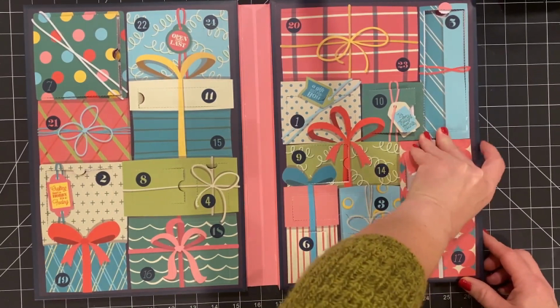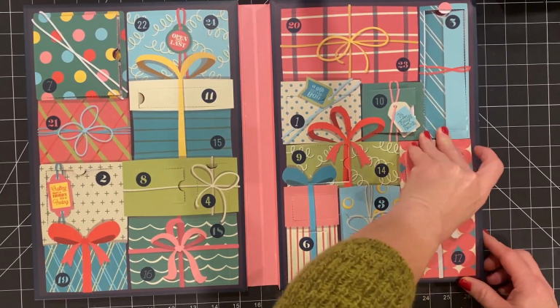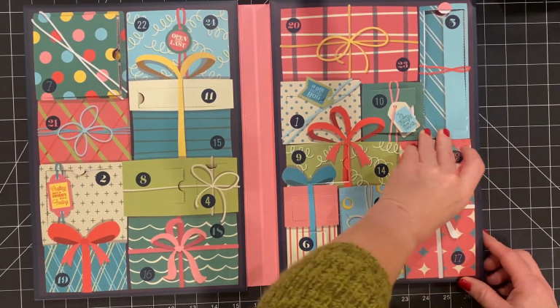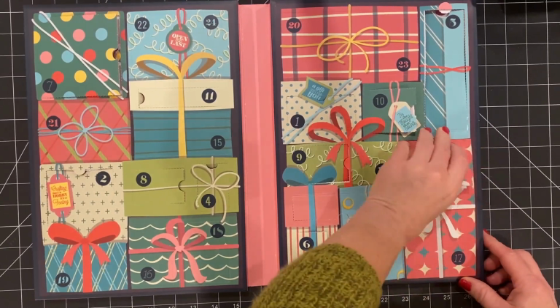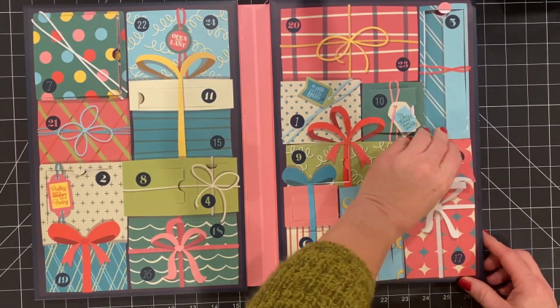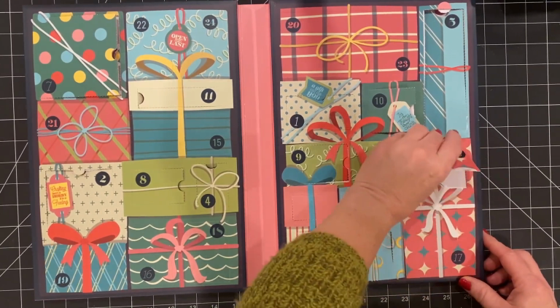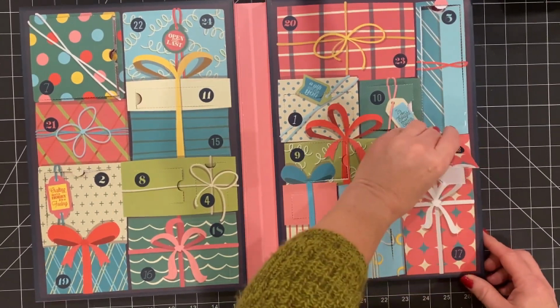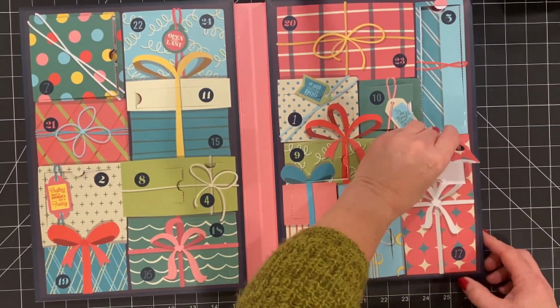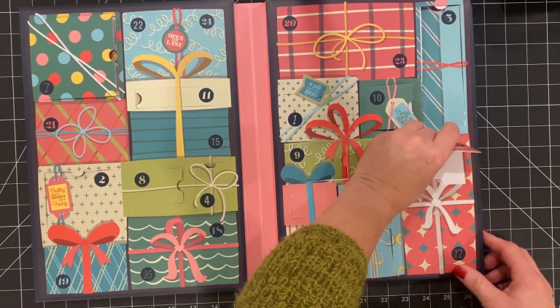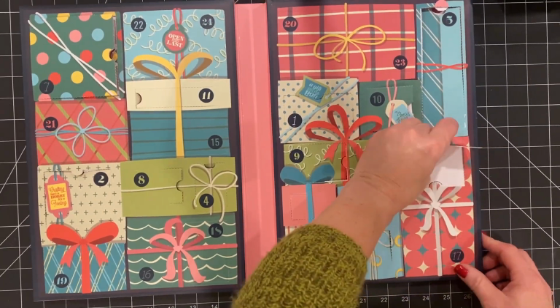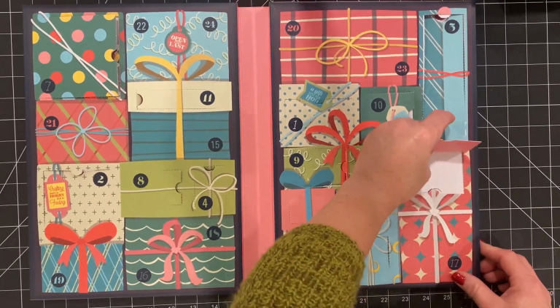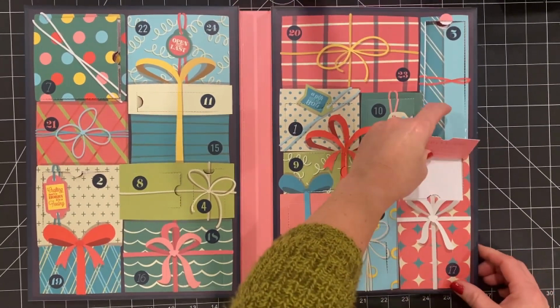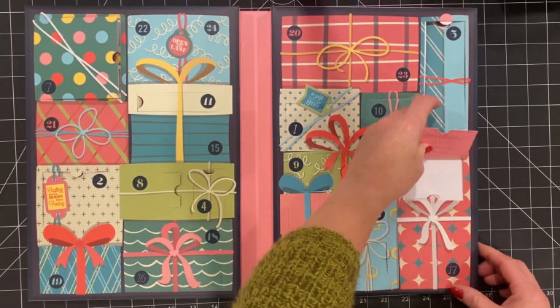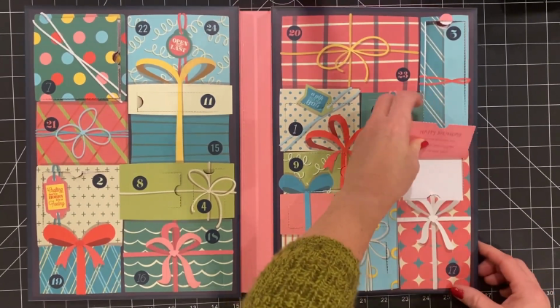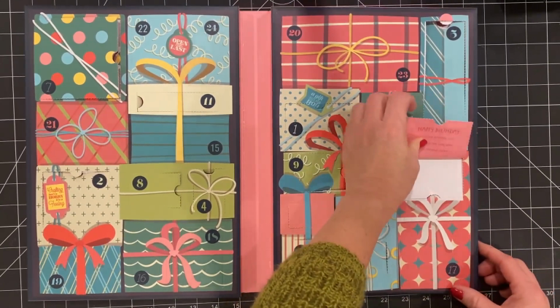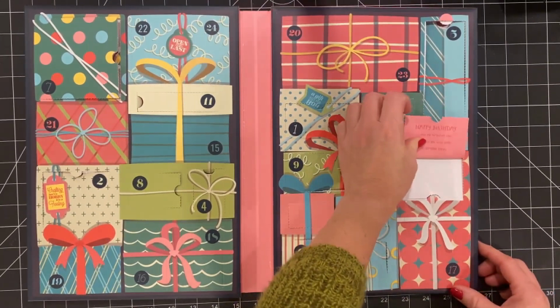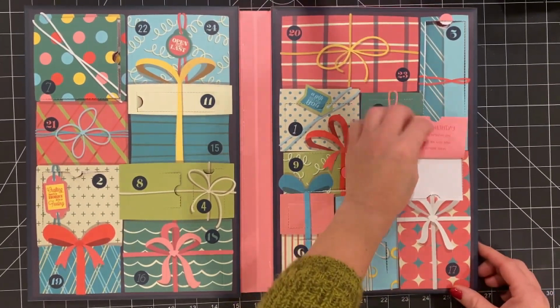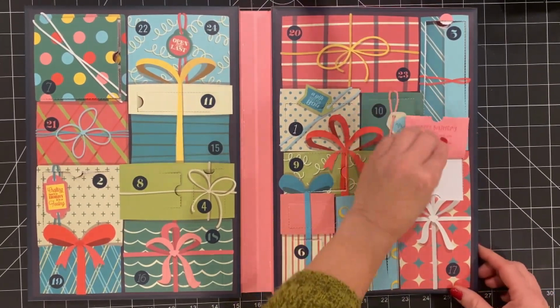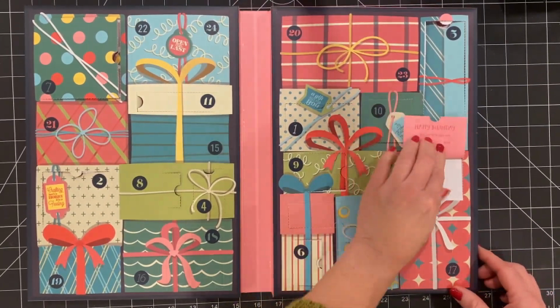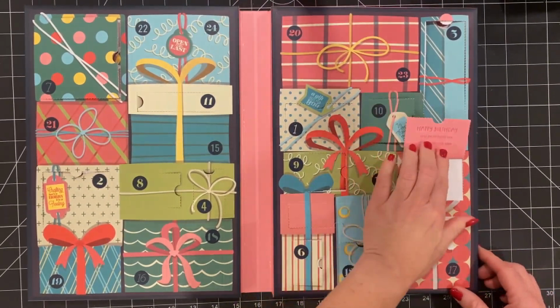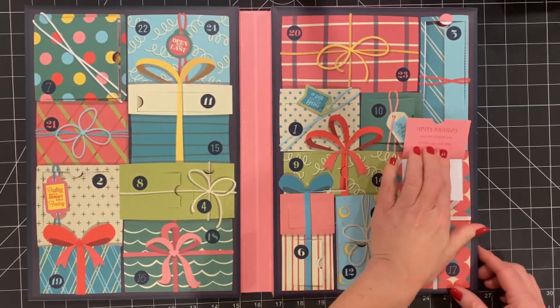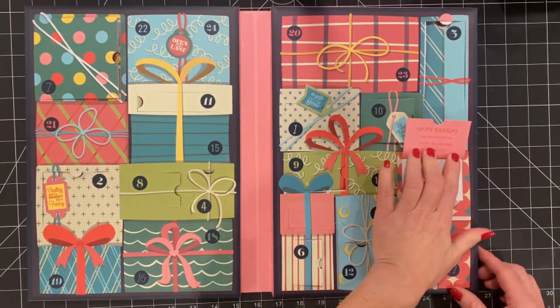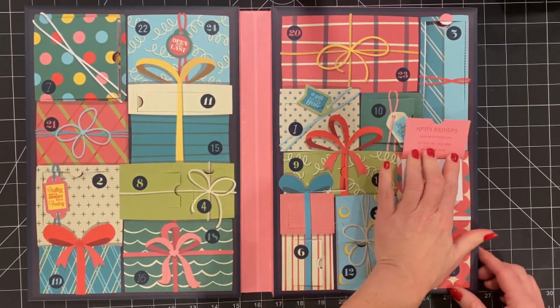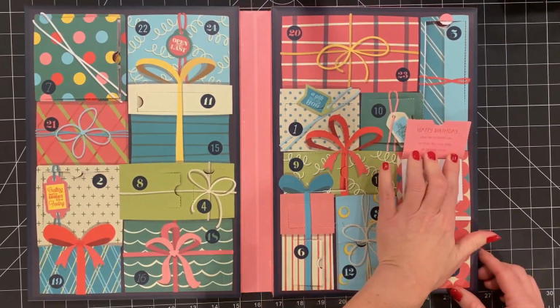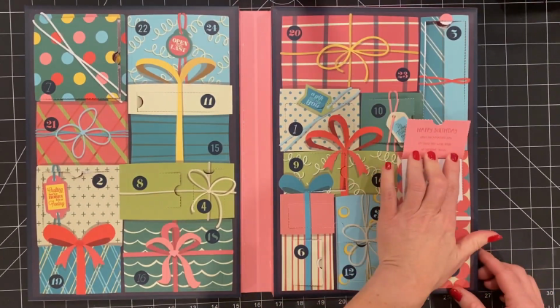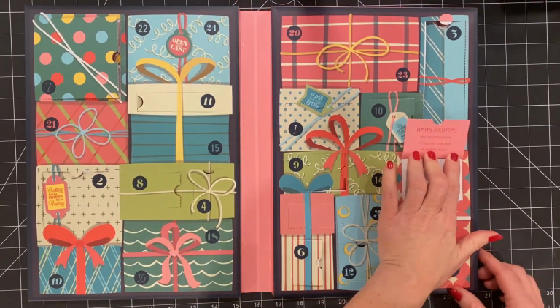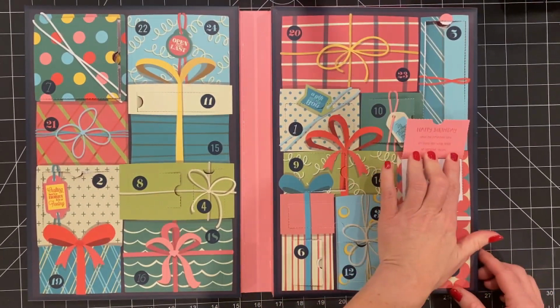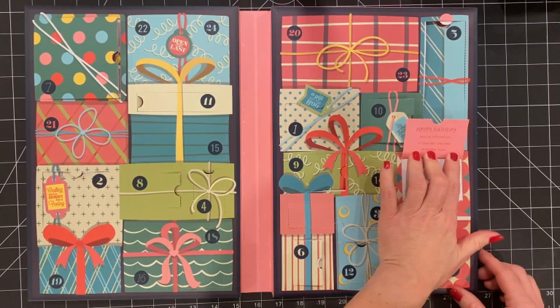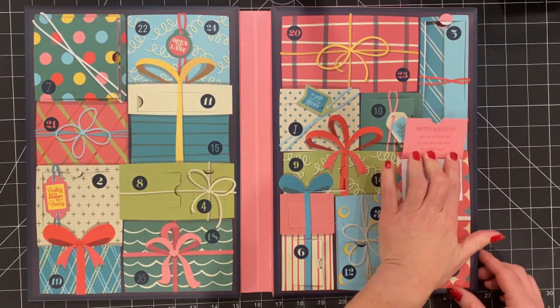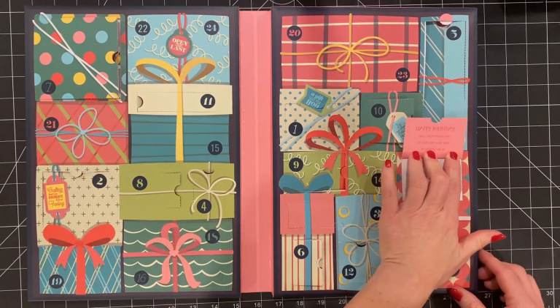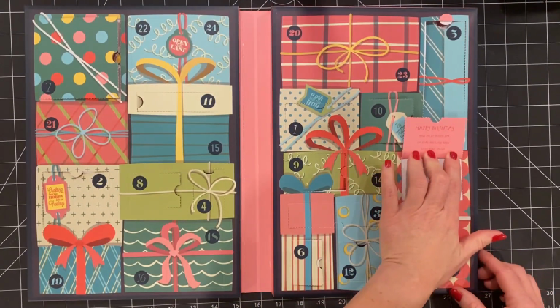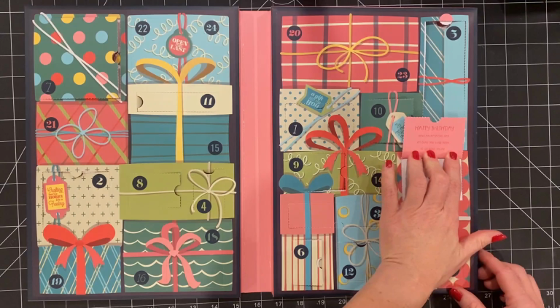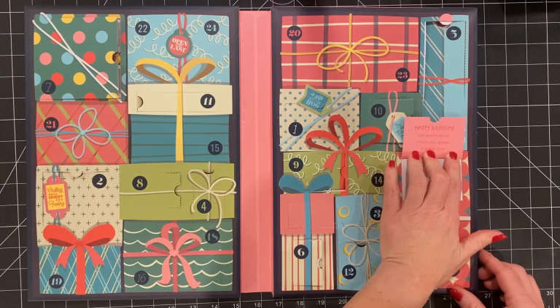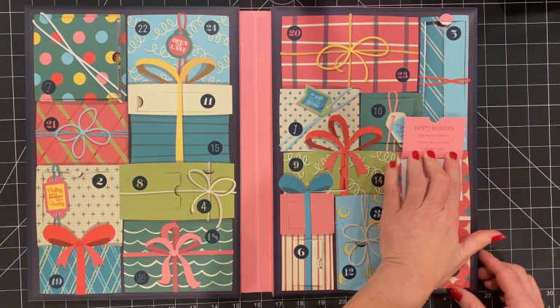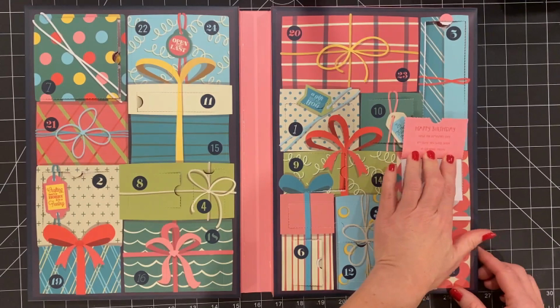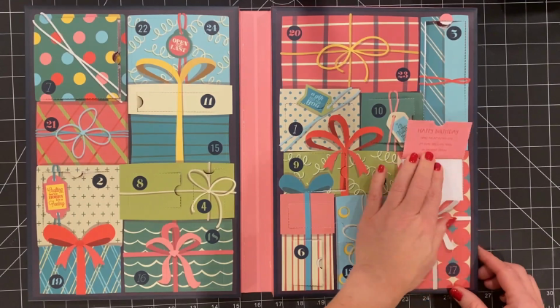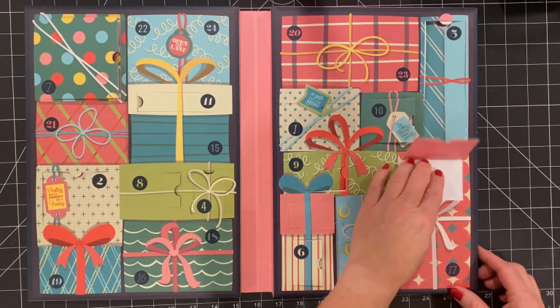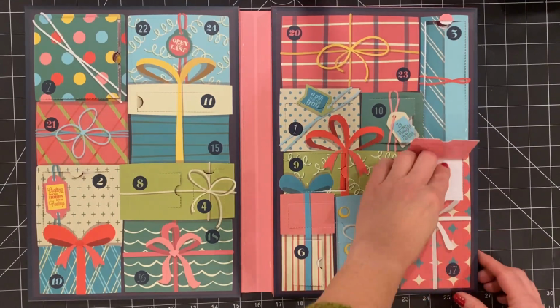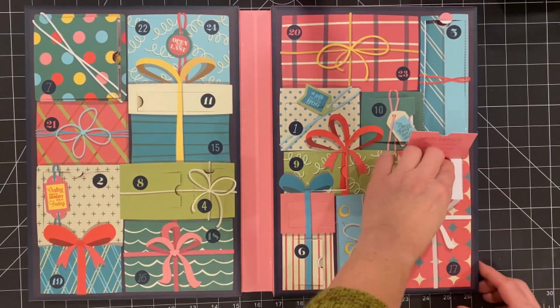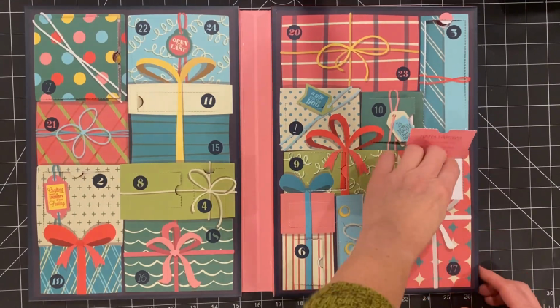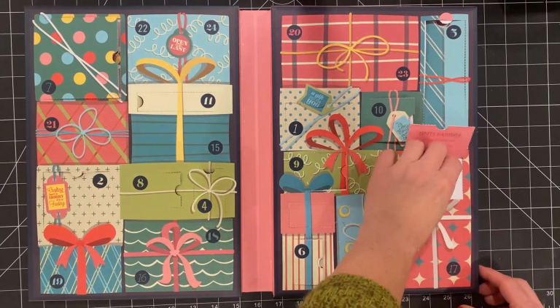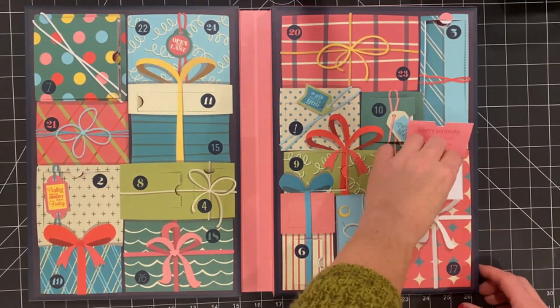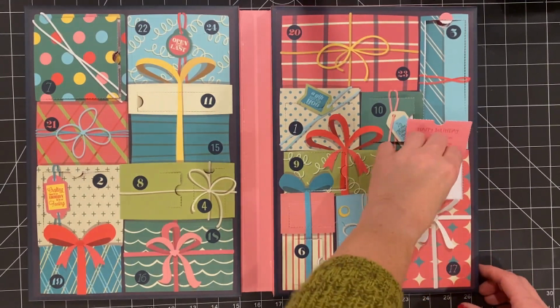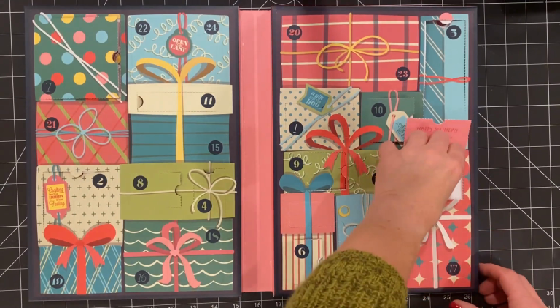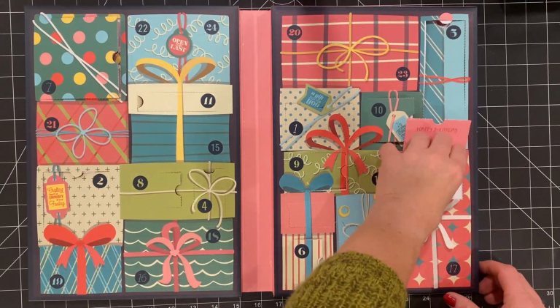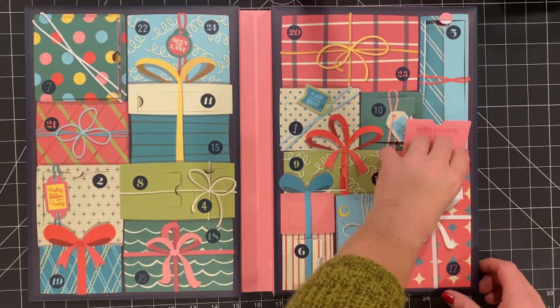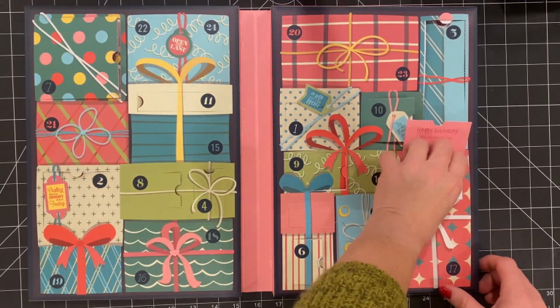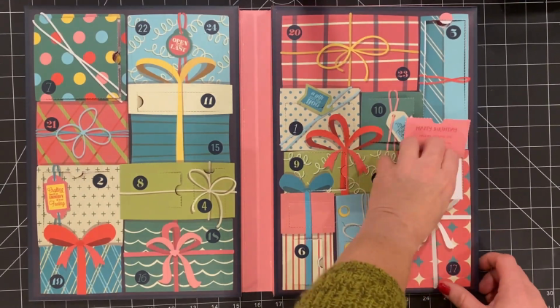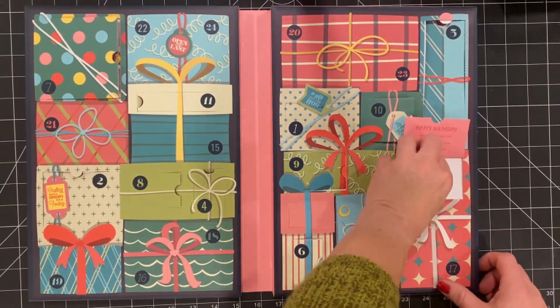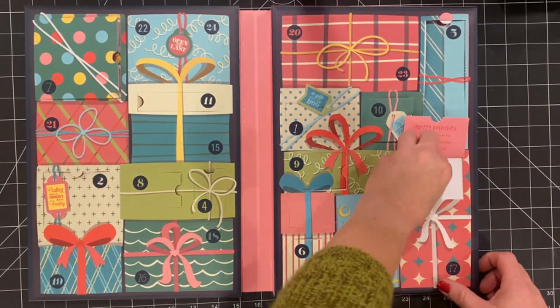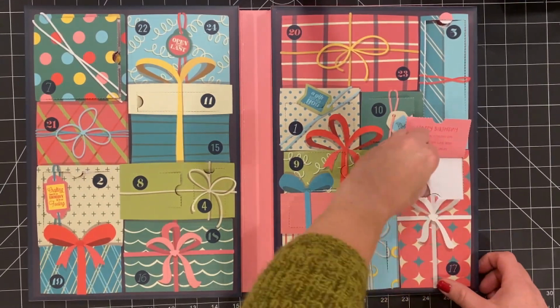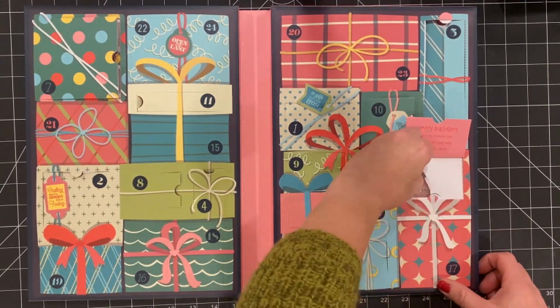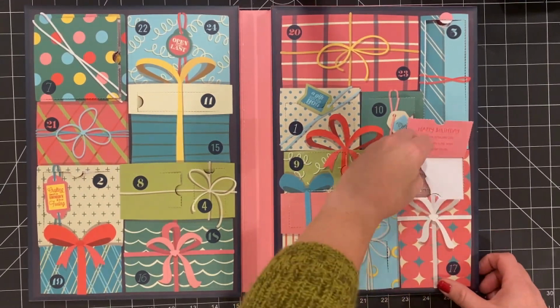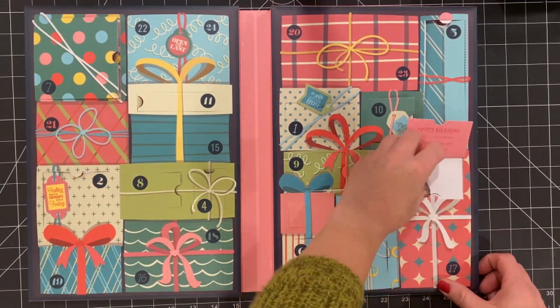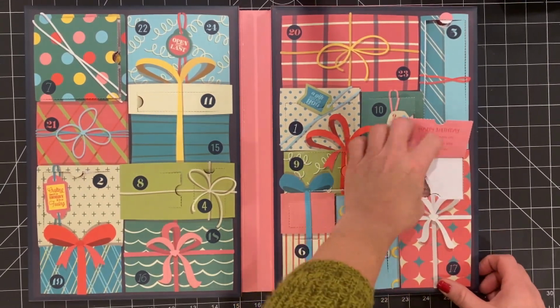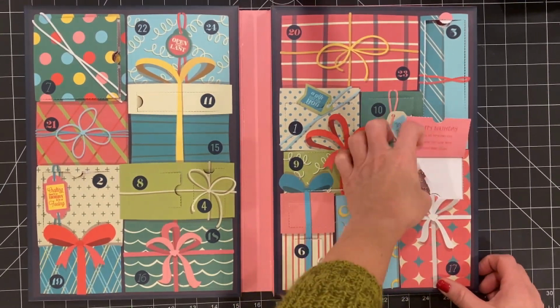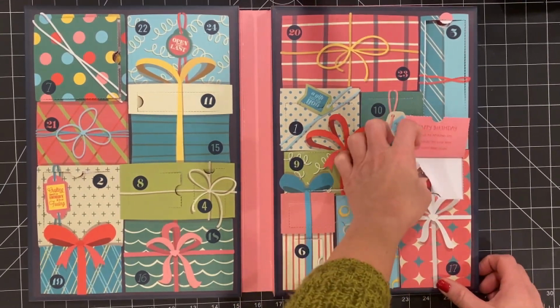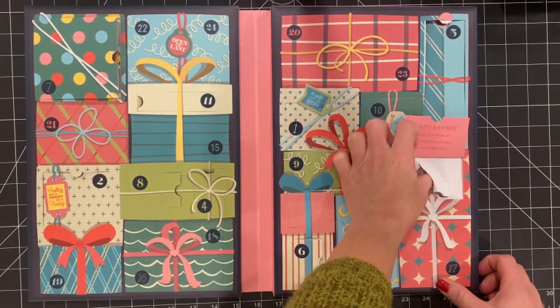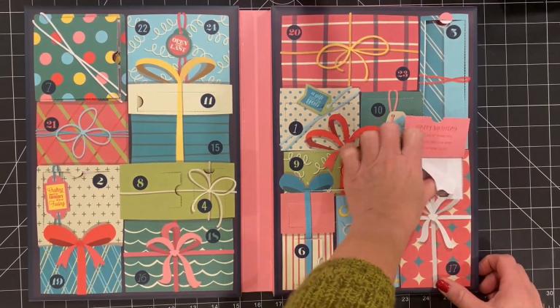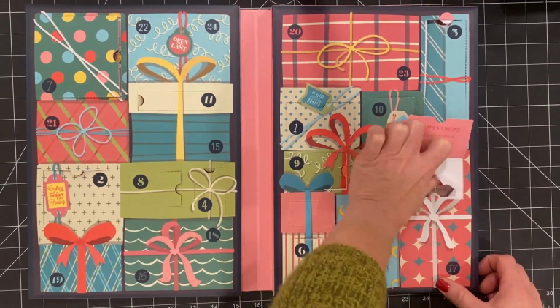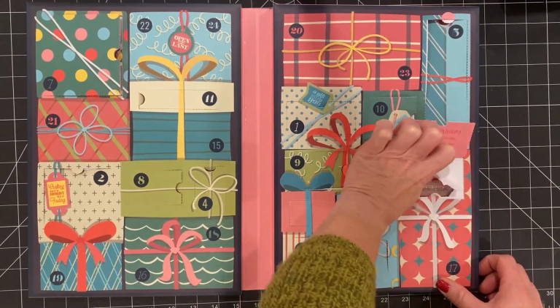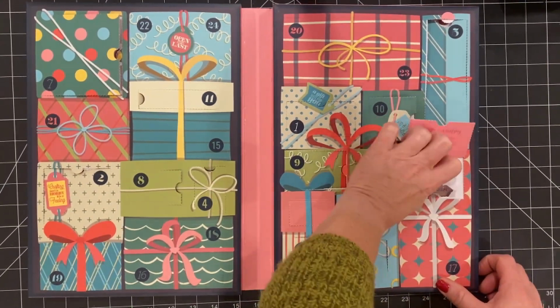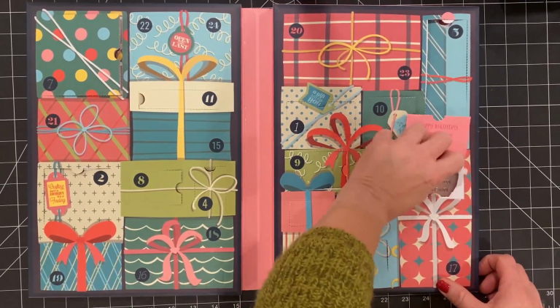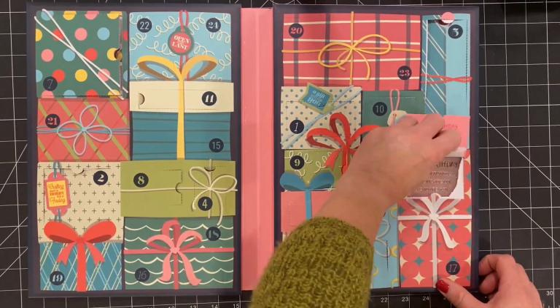What could this be? Another cent... no, I think it's a stamp. Yes, it's a stamp.